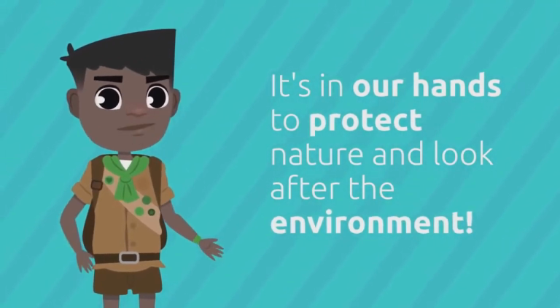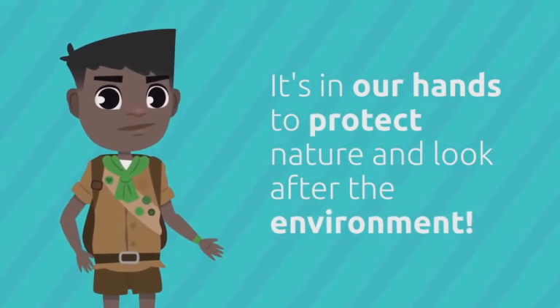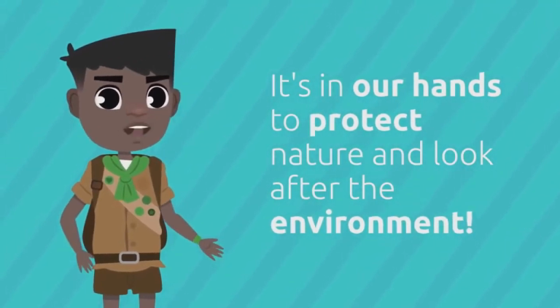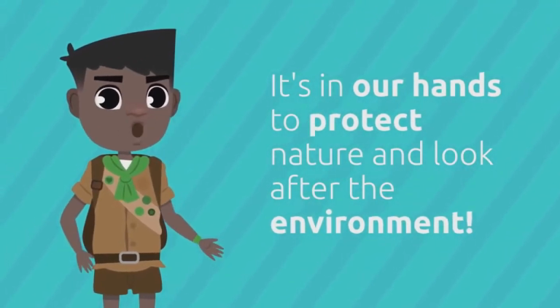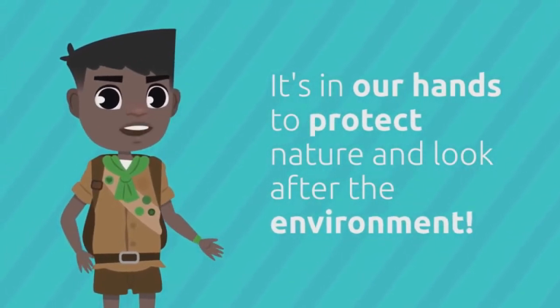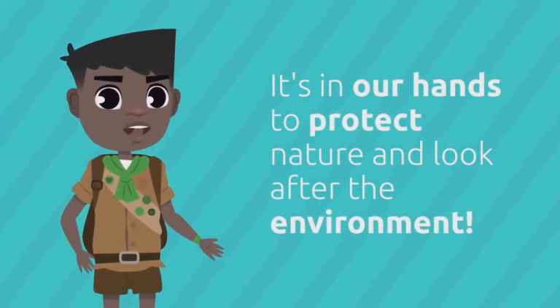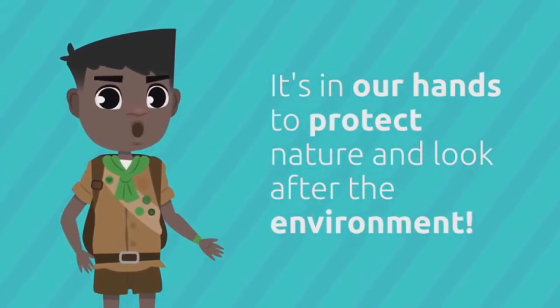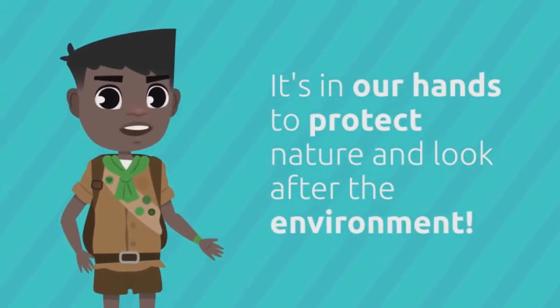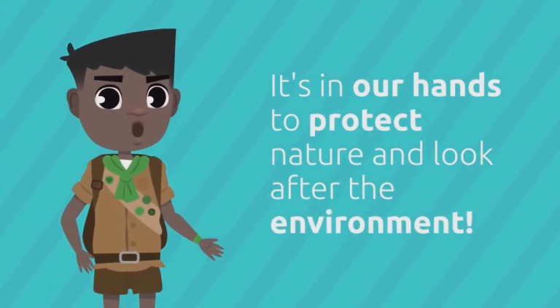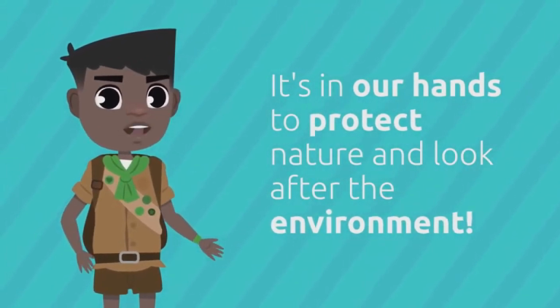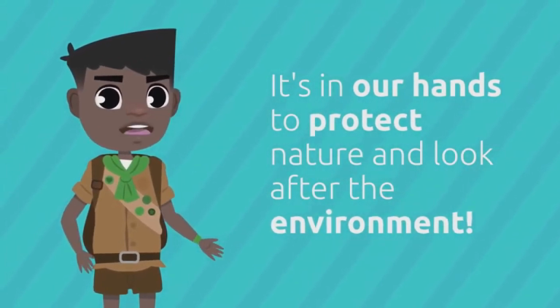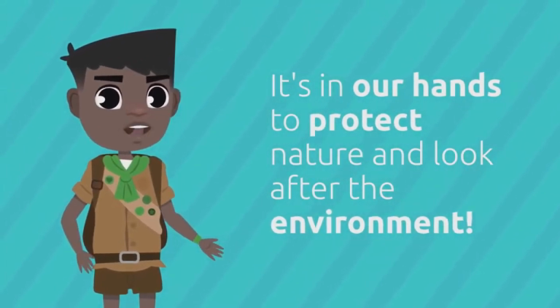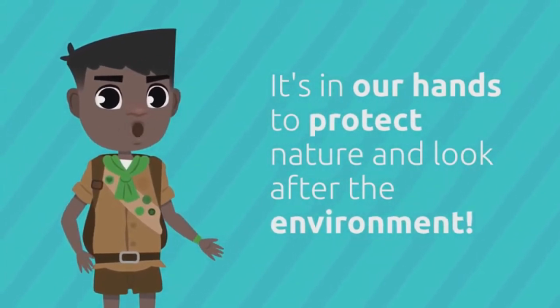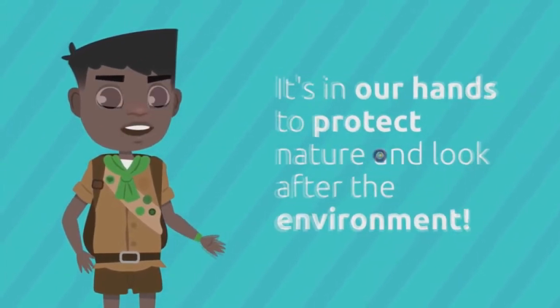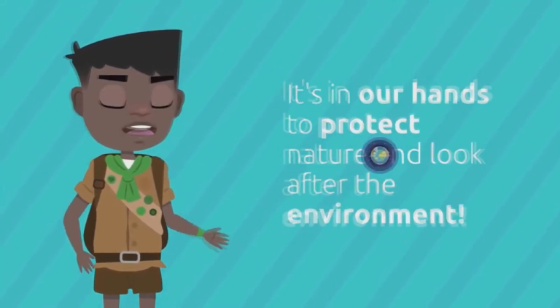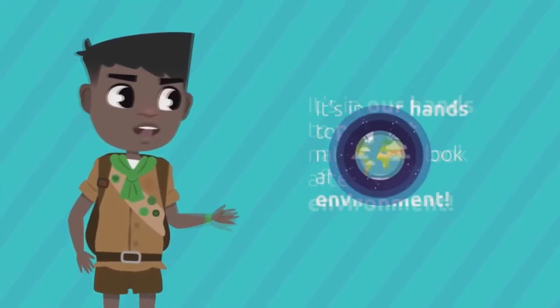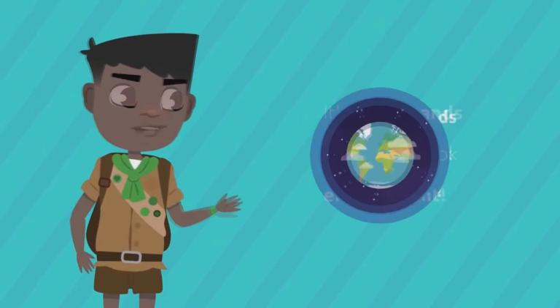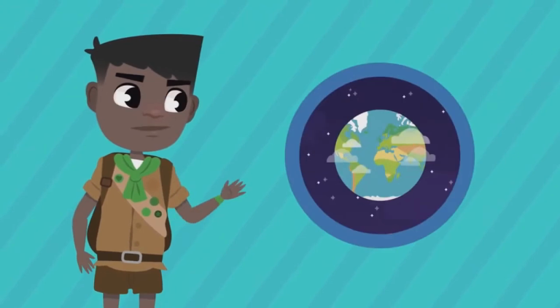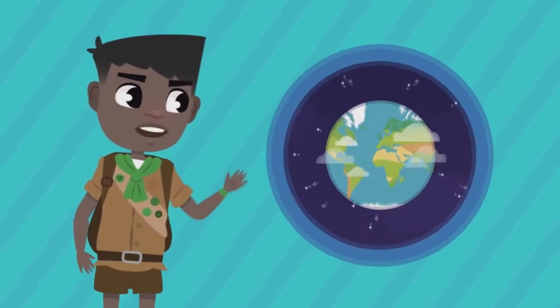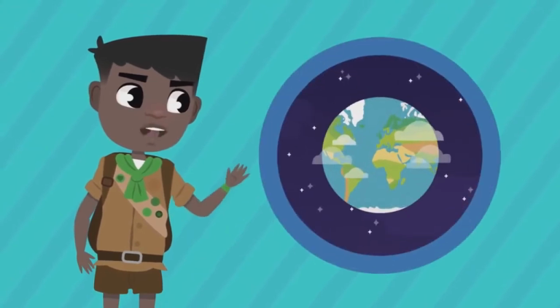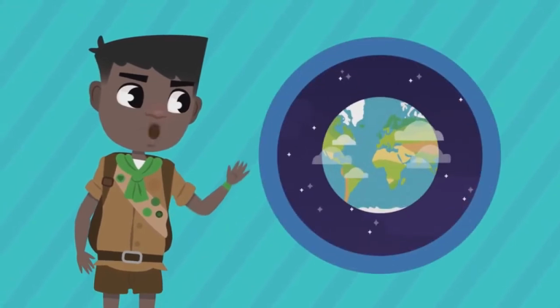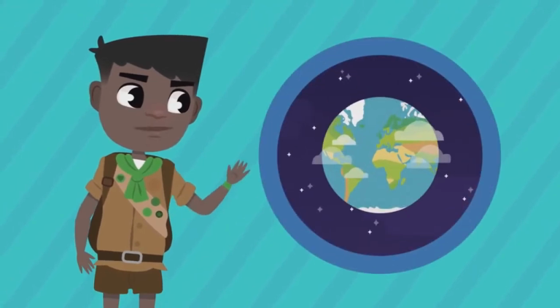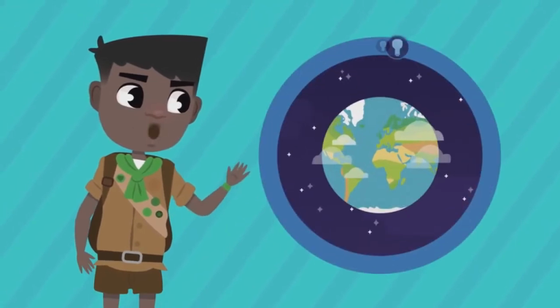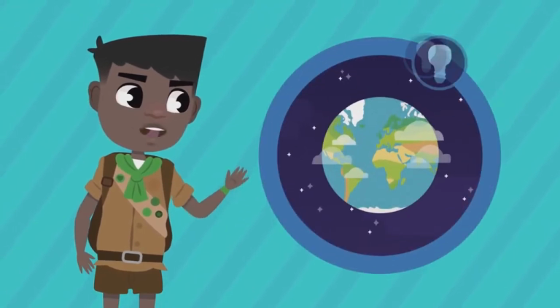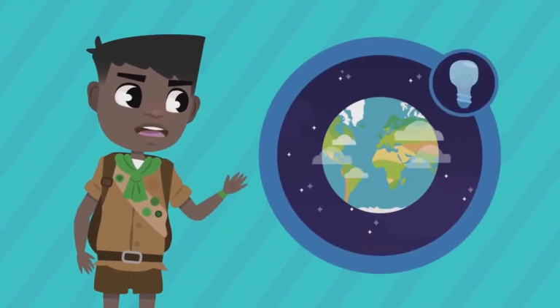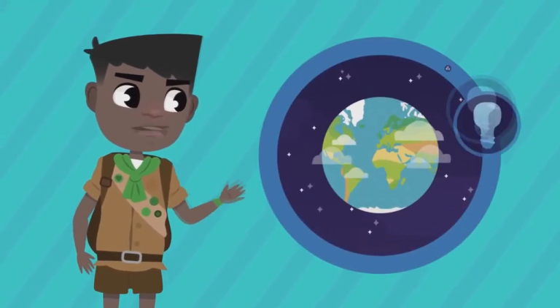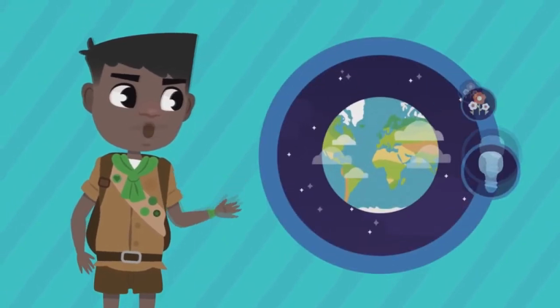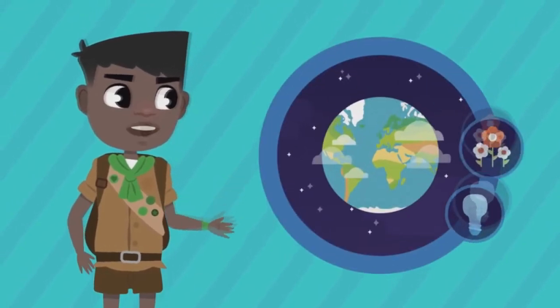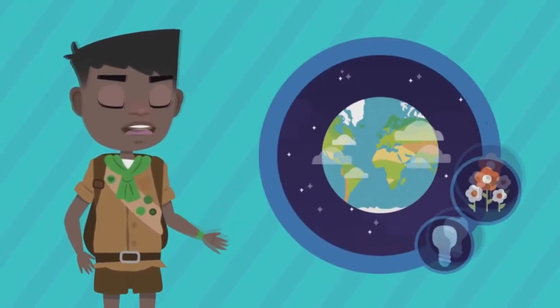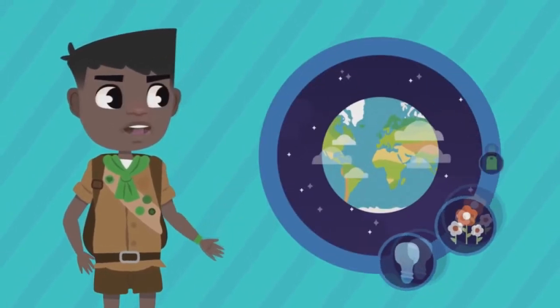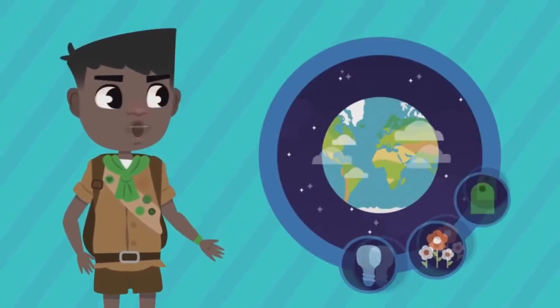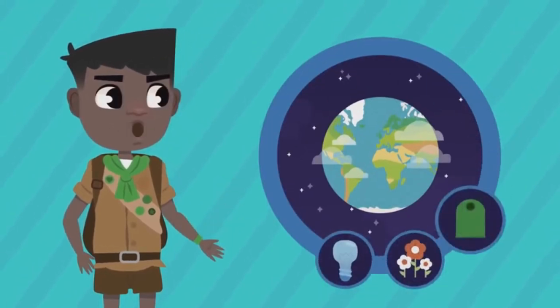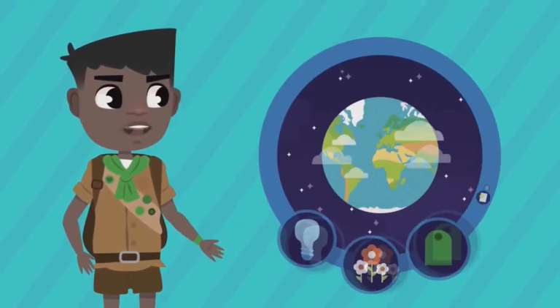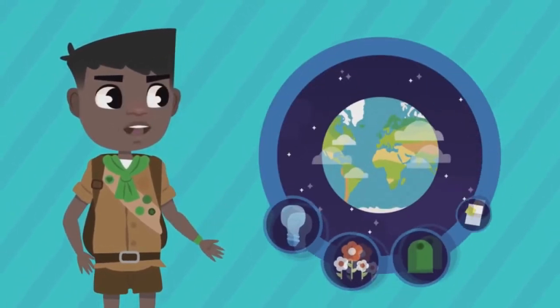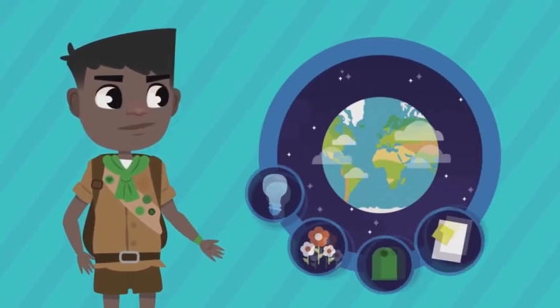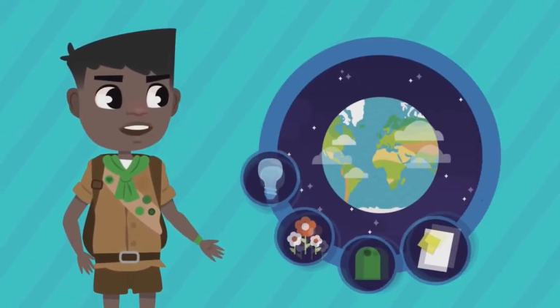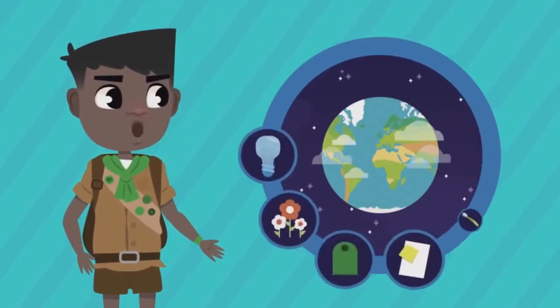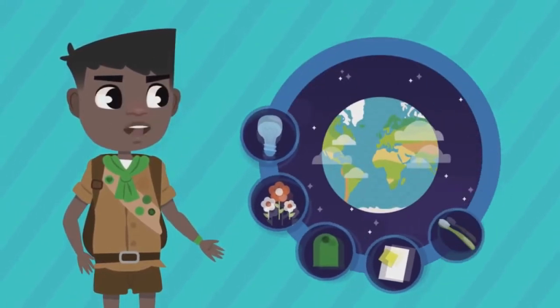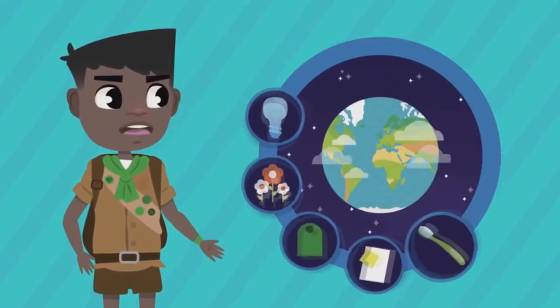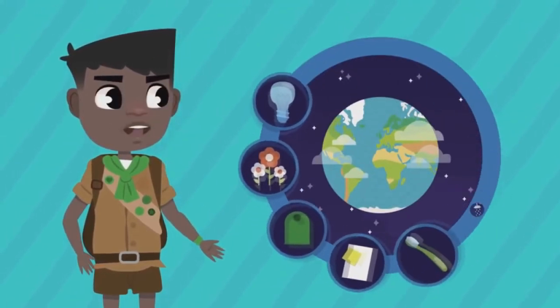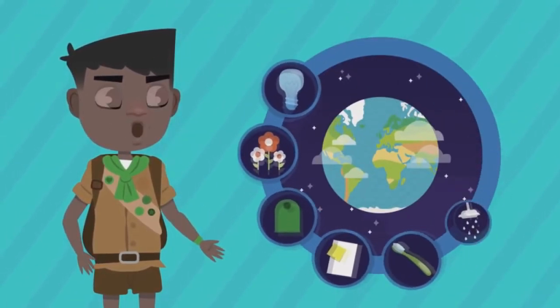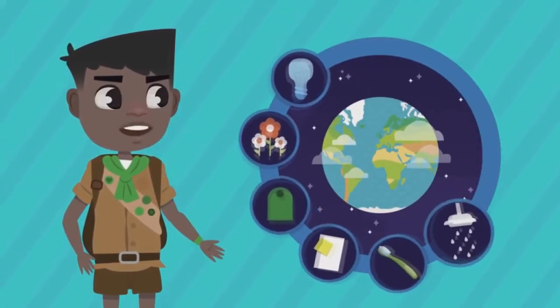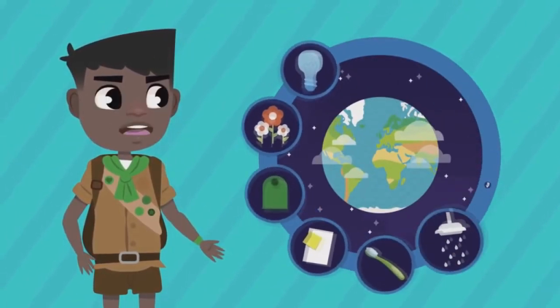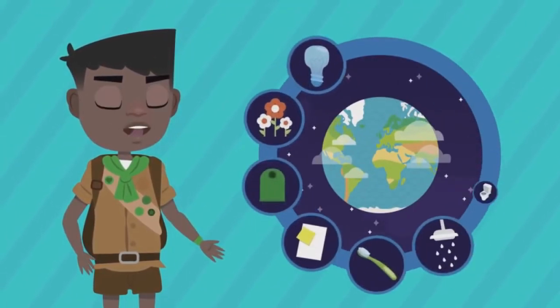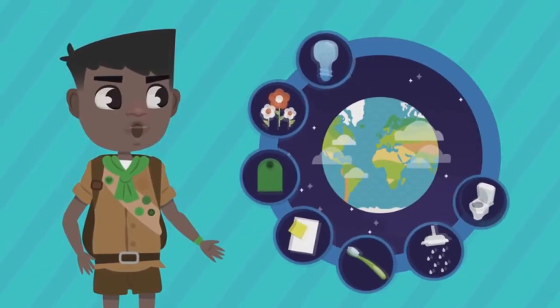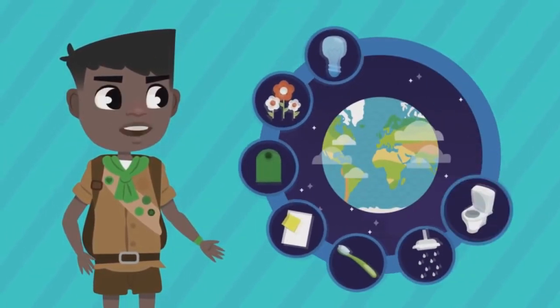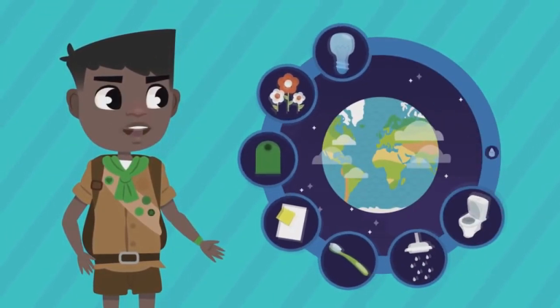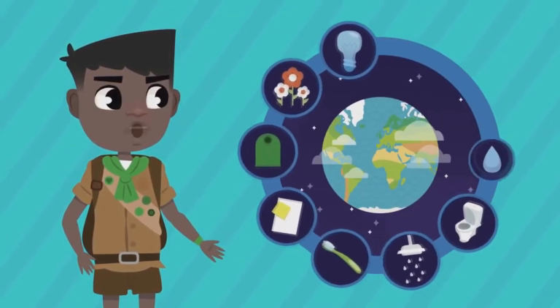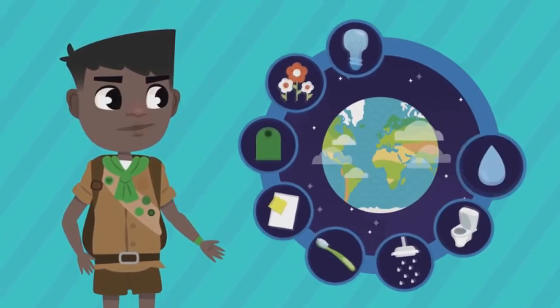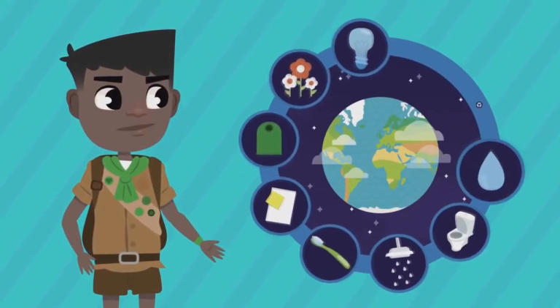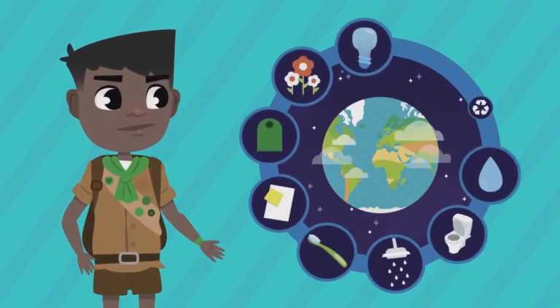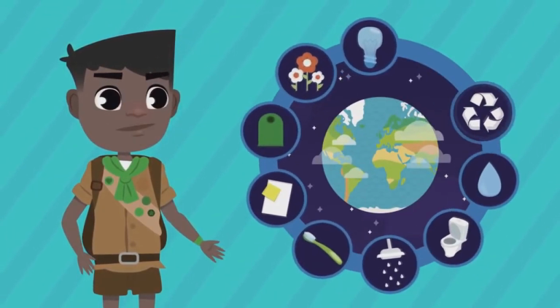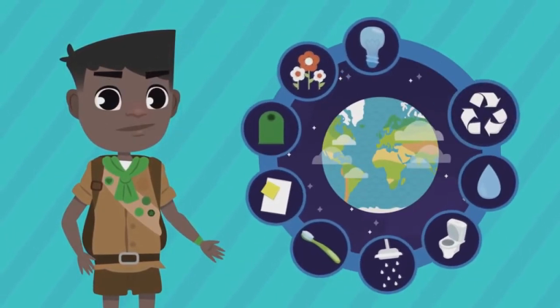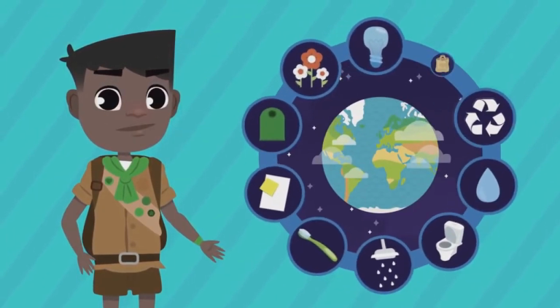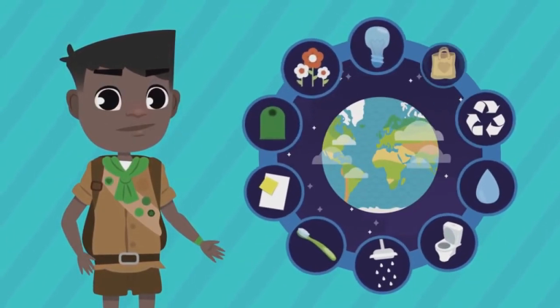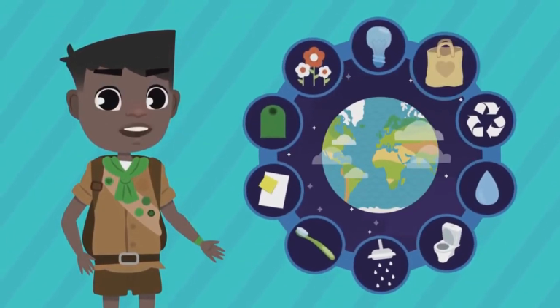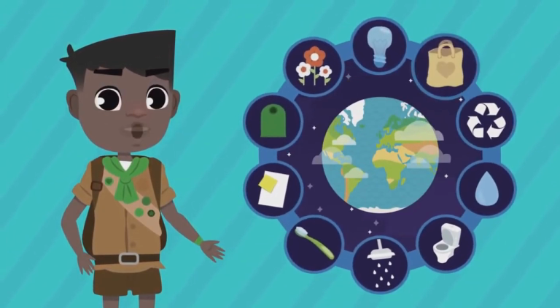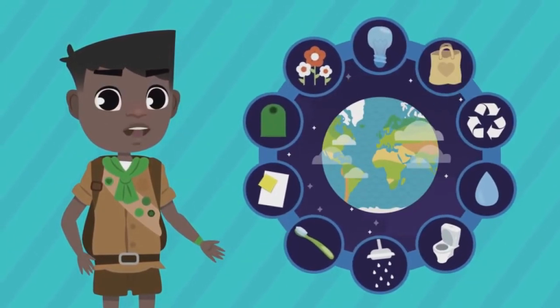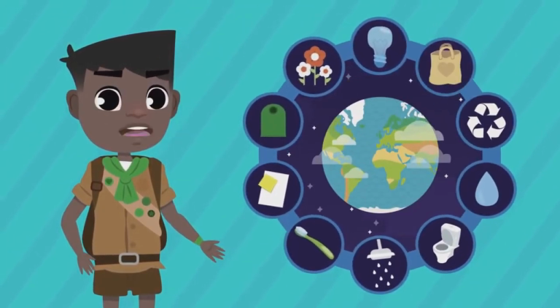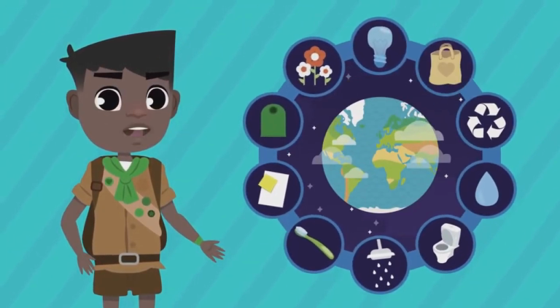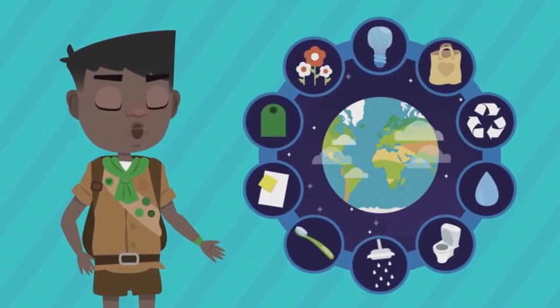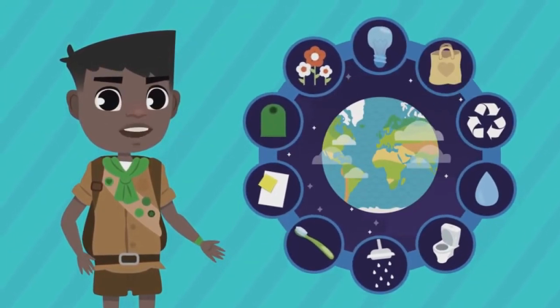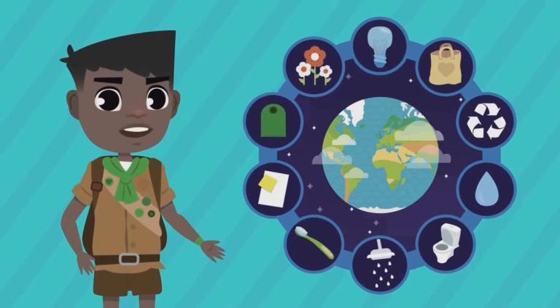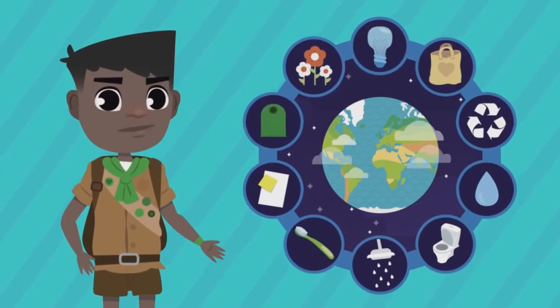That's why I want to share with you these 10 easy ways to look after the environment. Let's take a look!